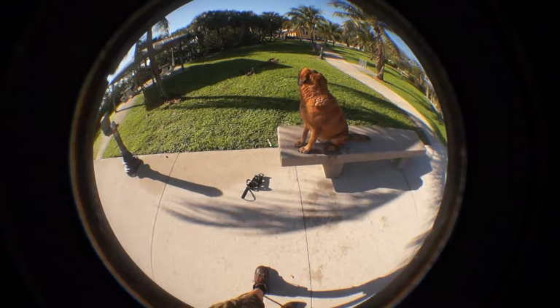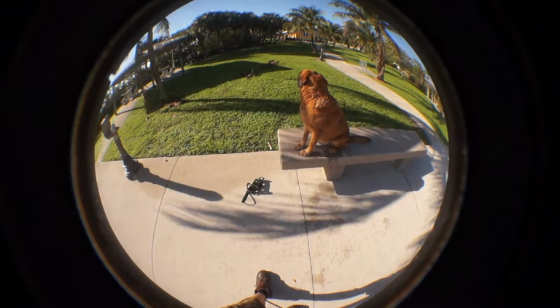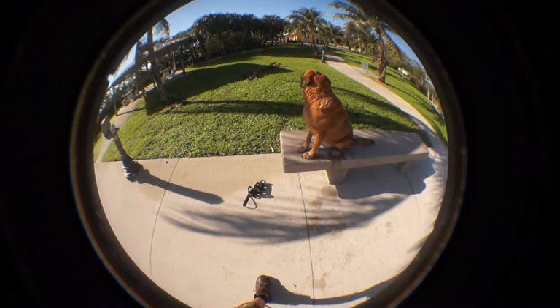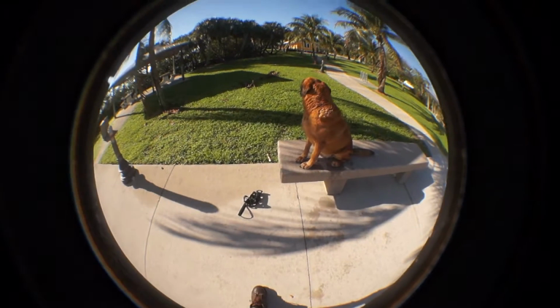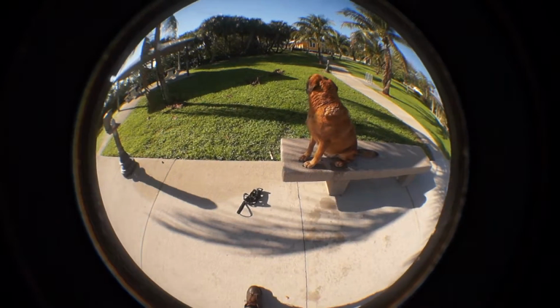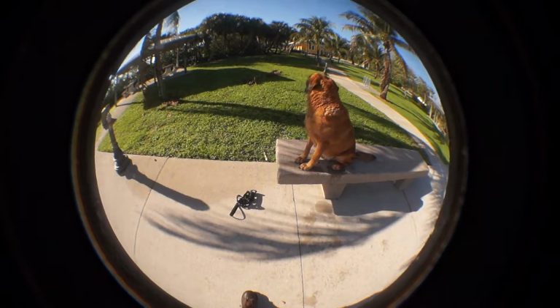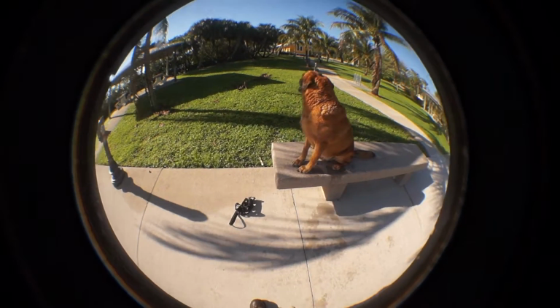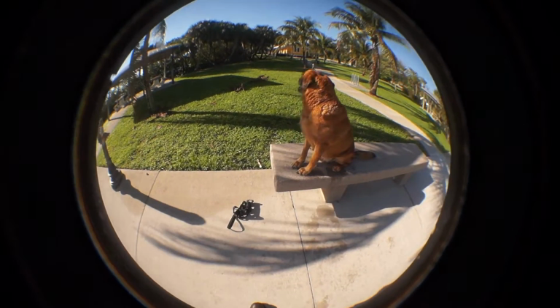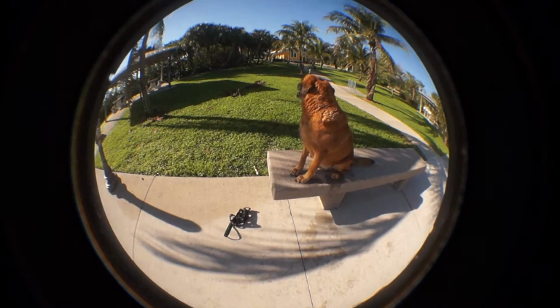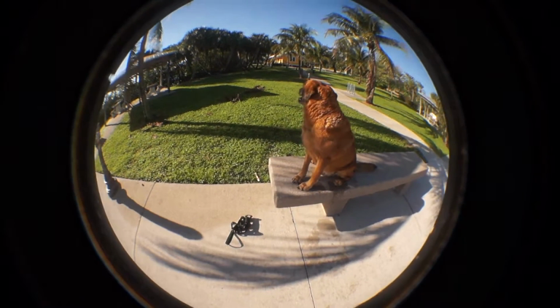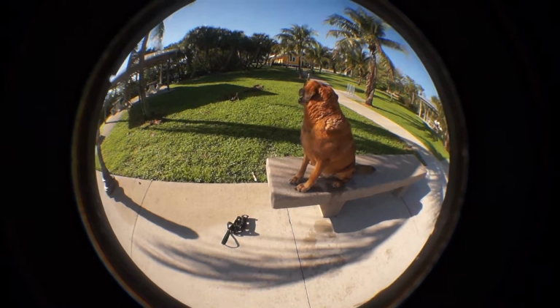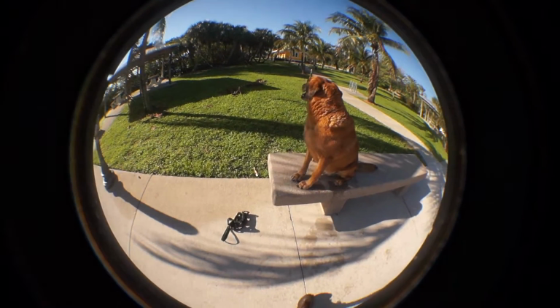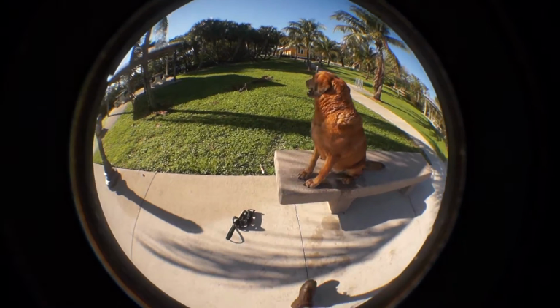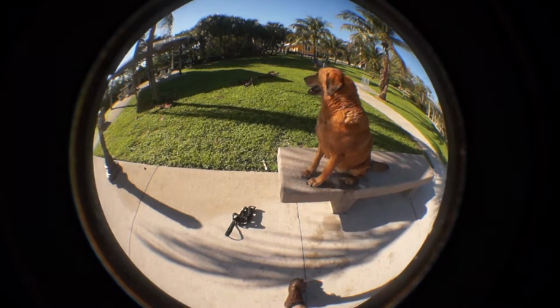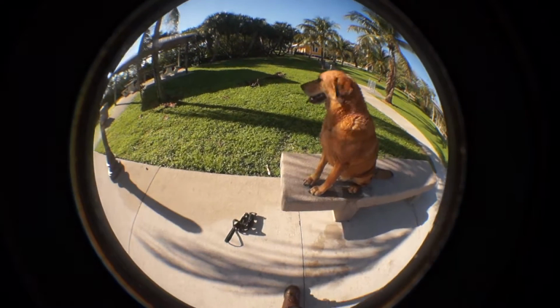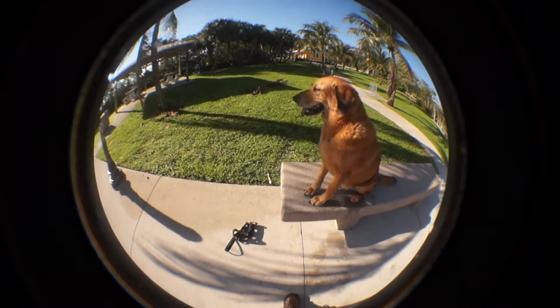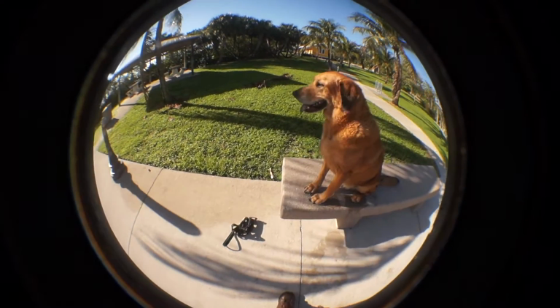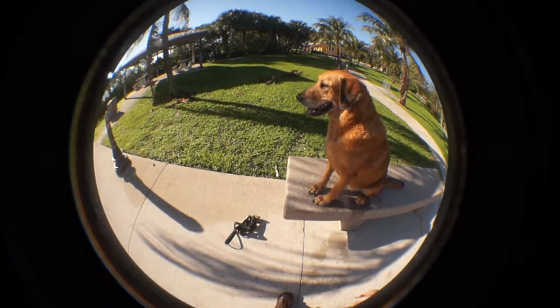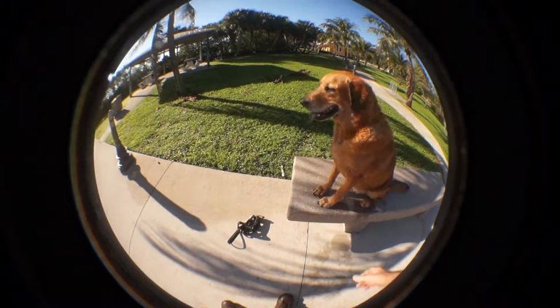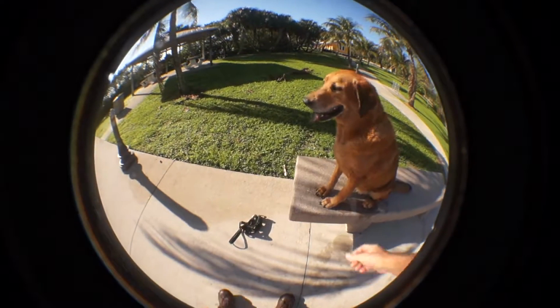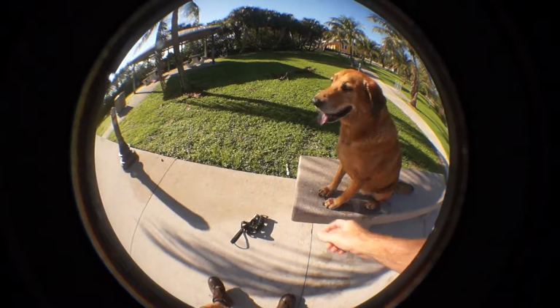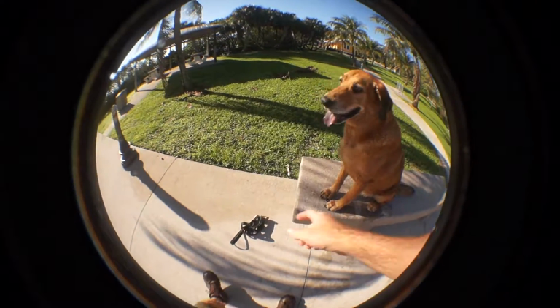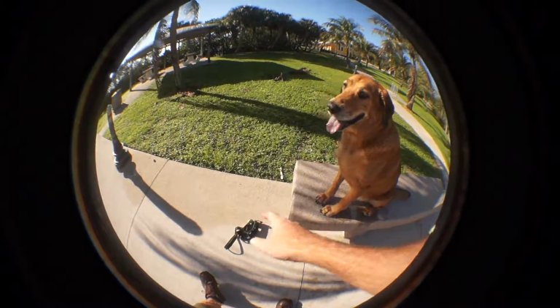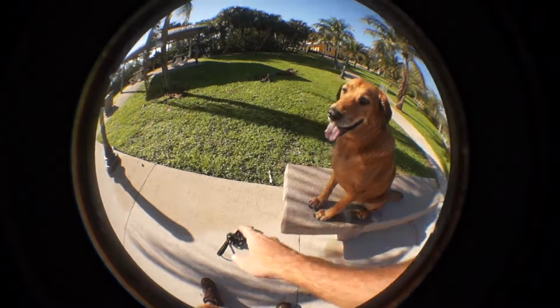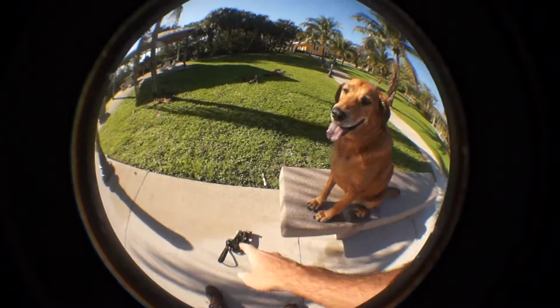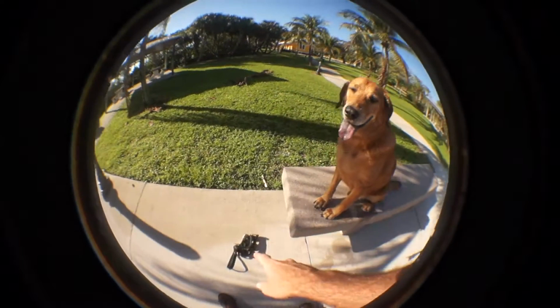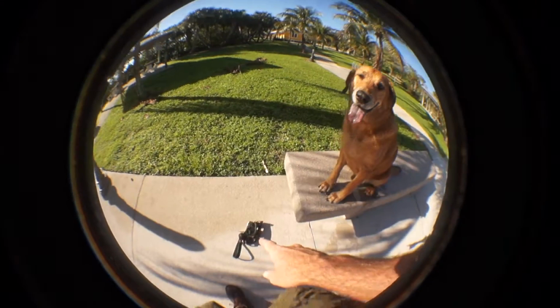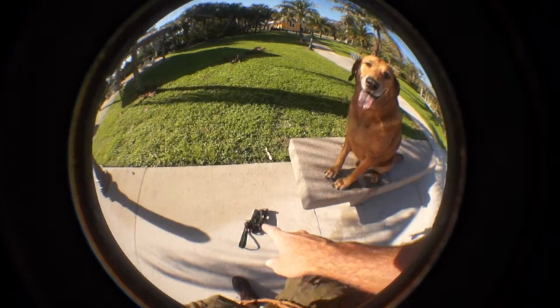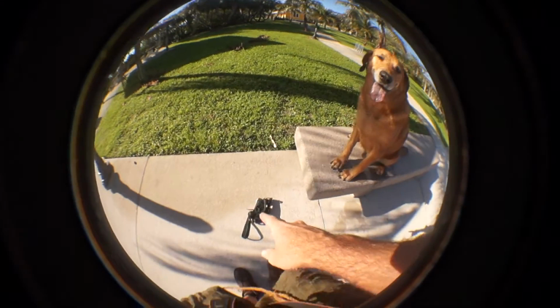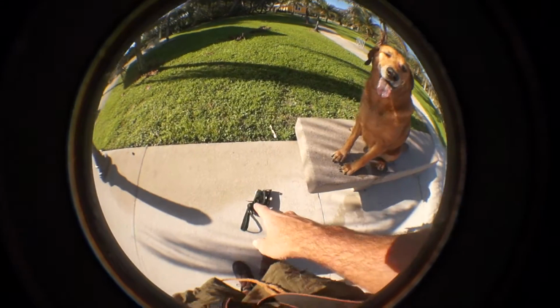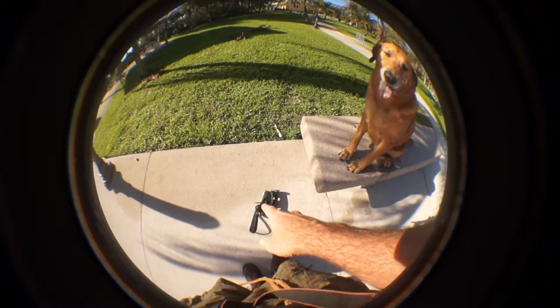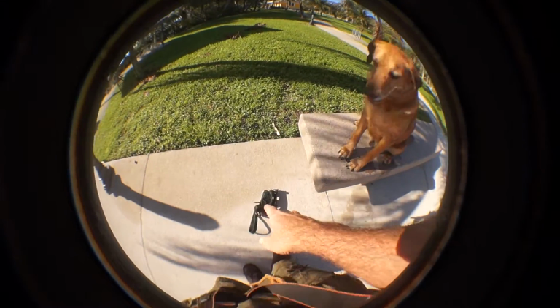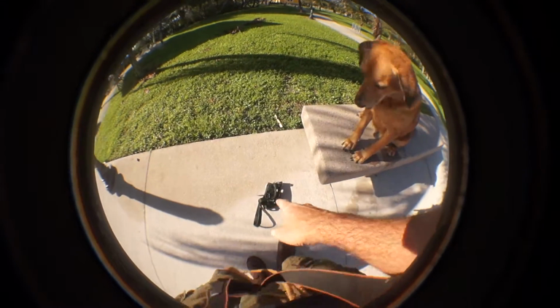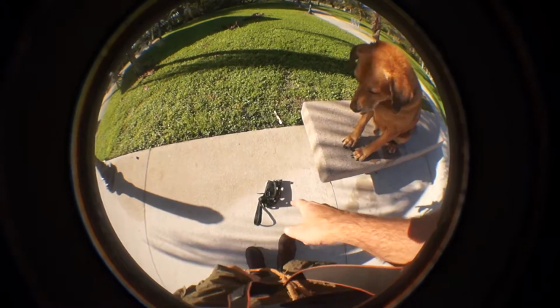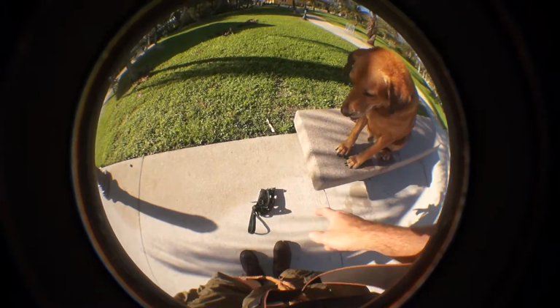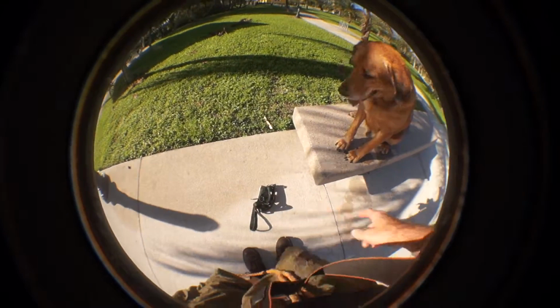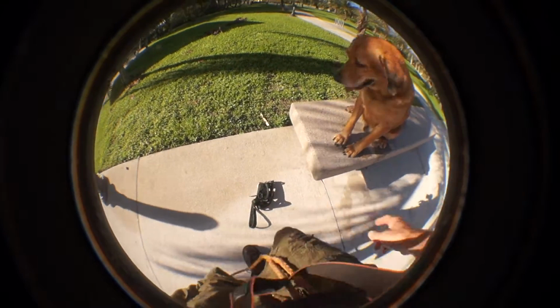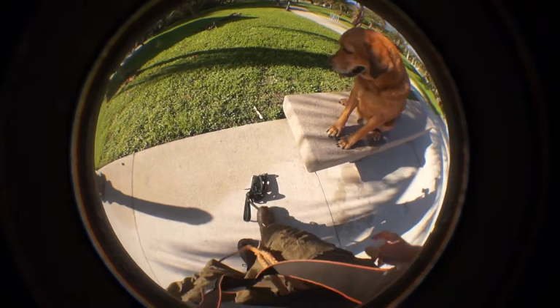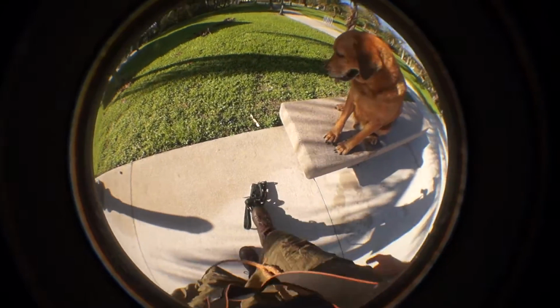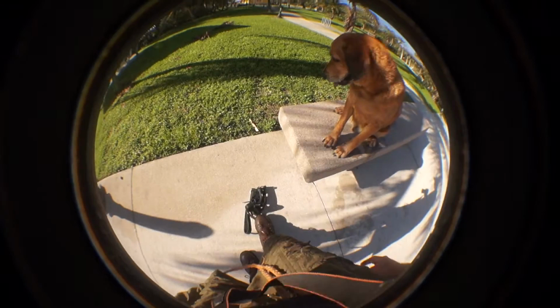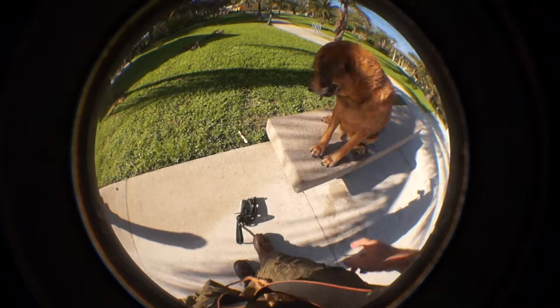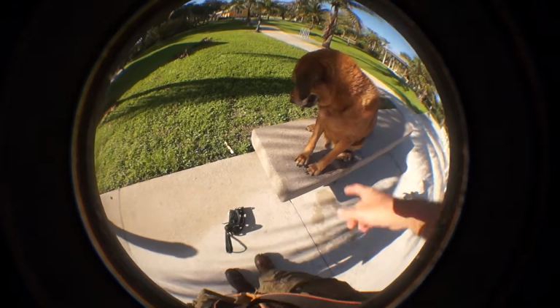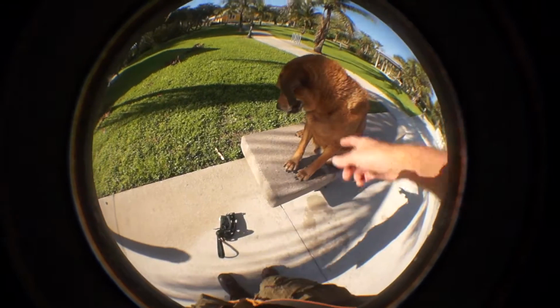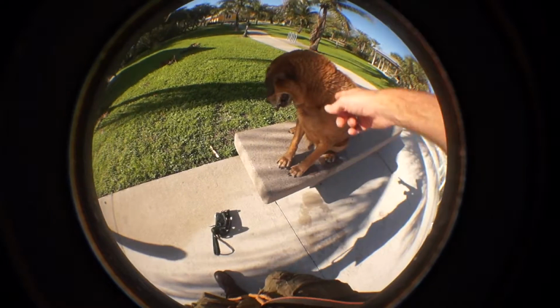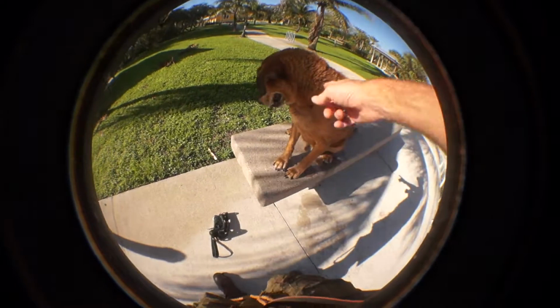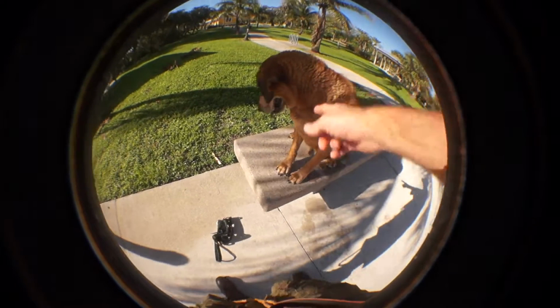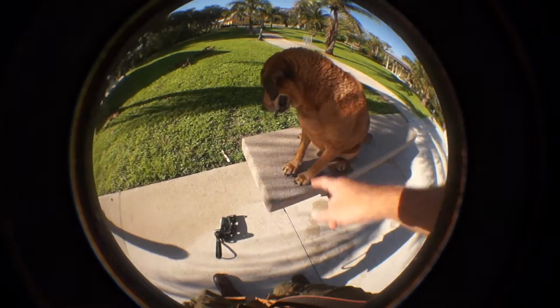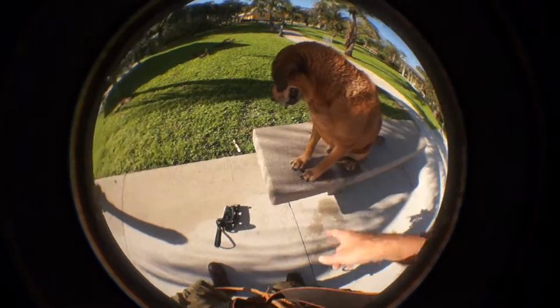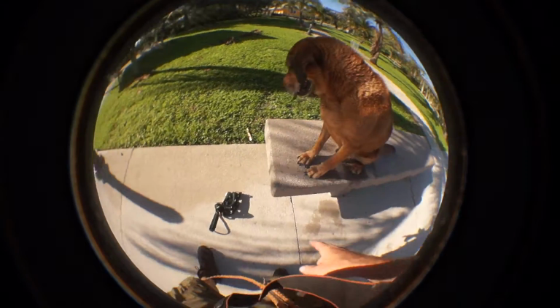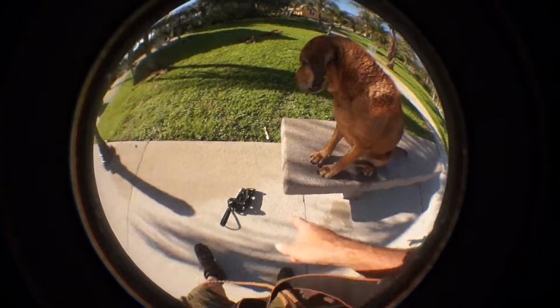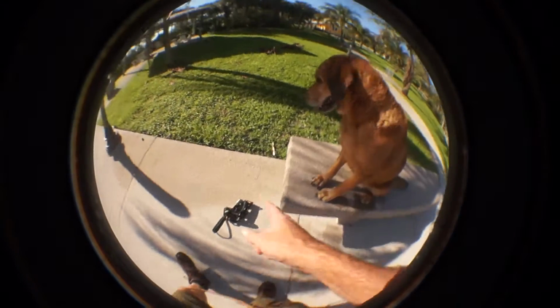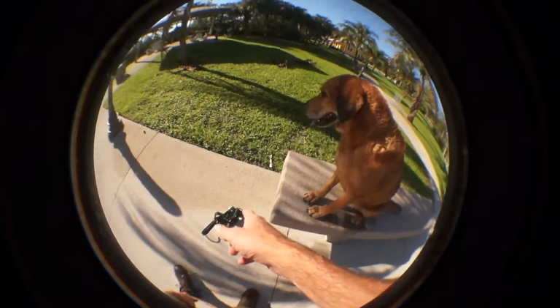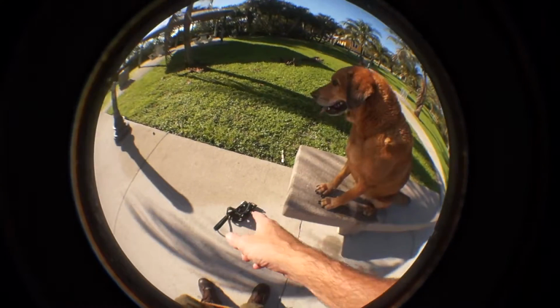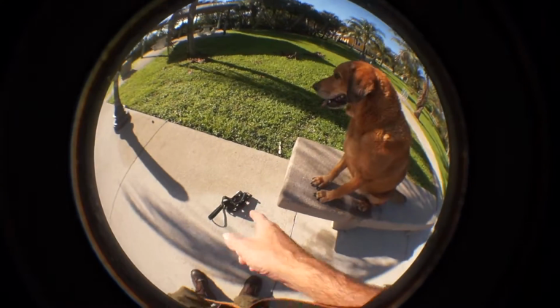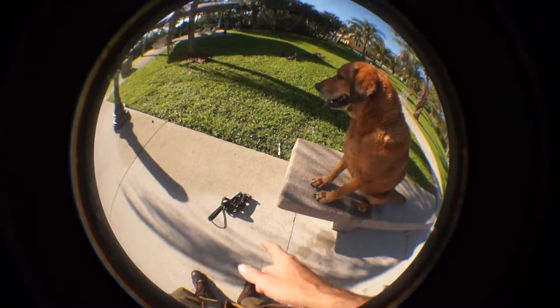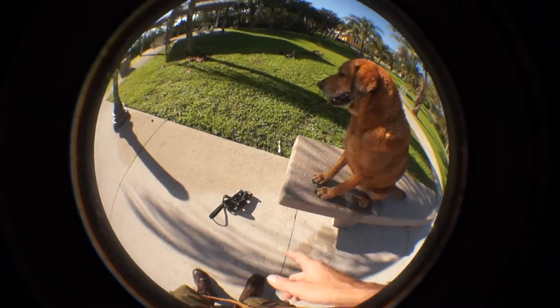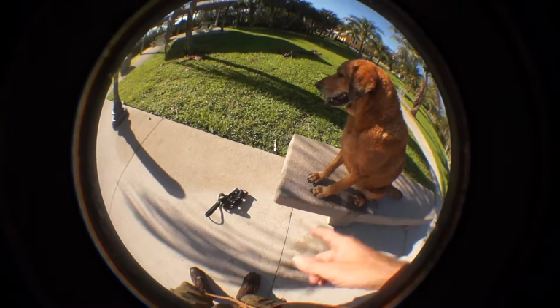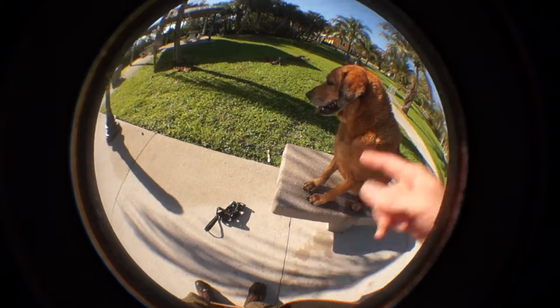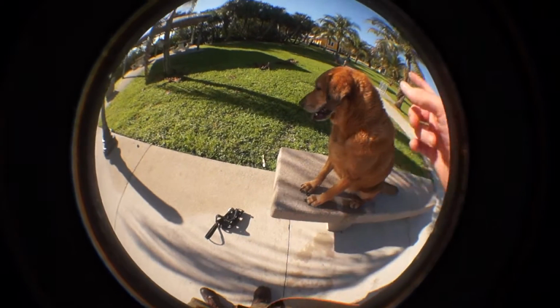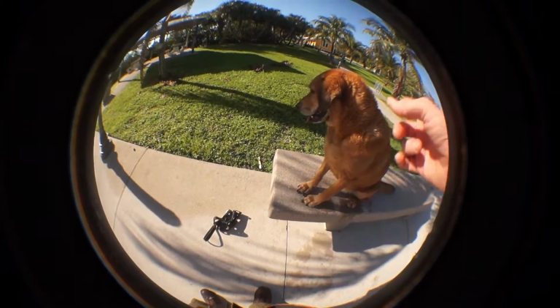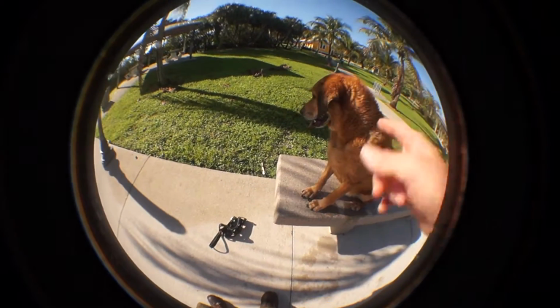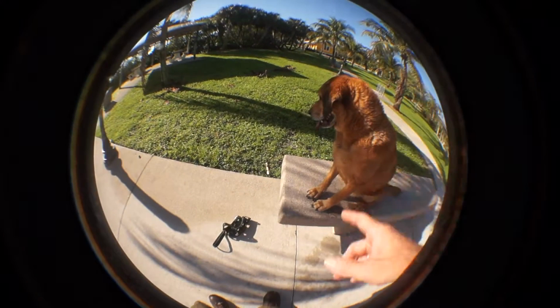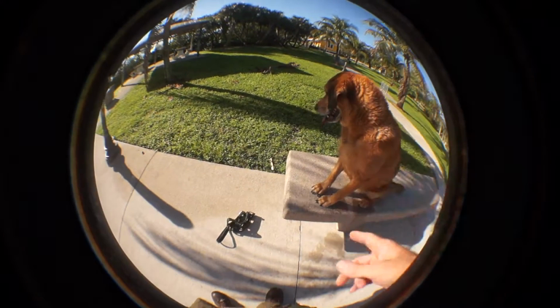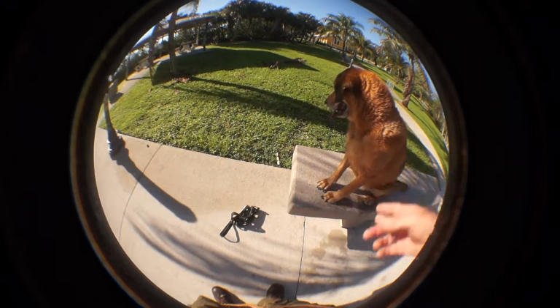If I was truly a disabled individual and I wasn't able to pick this off the ground, my dog would have to pick it up and hand it to me.